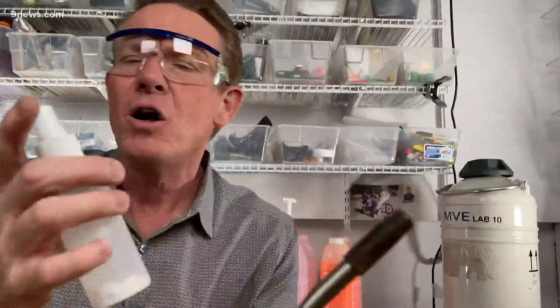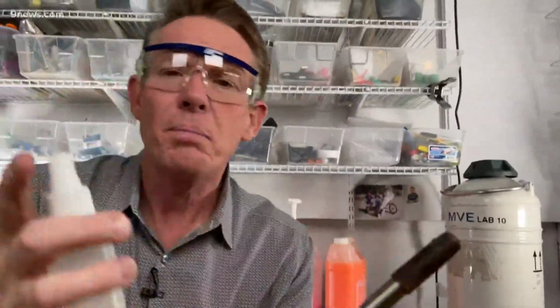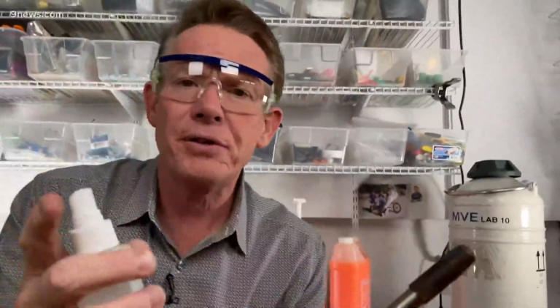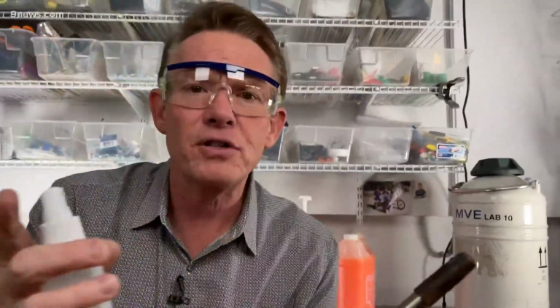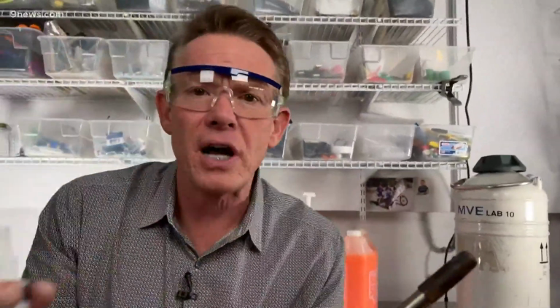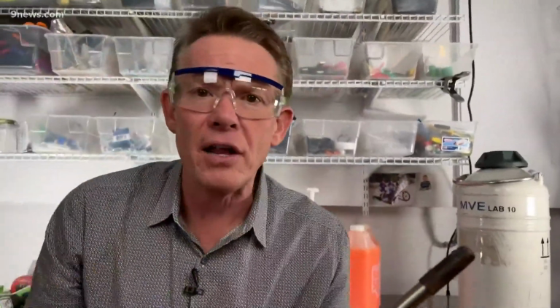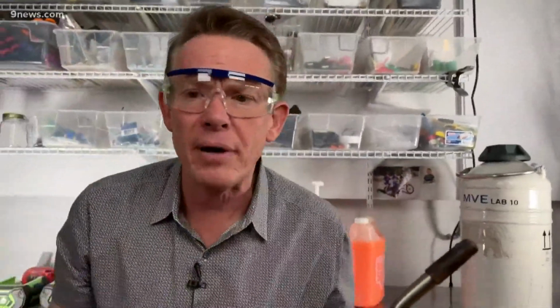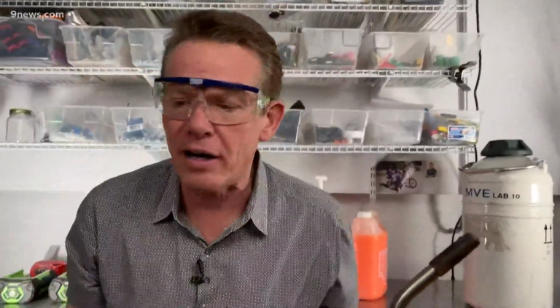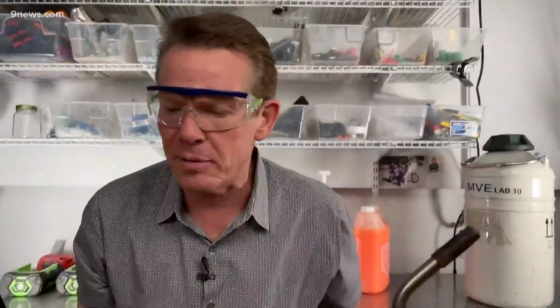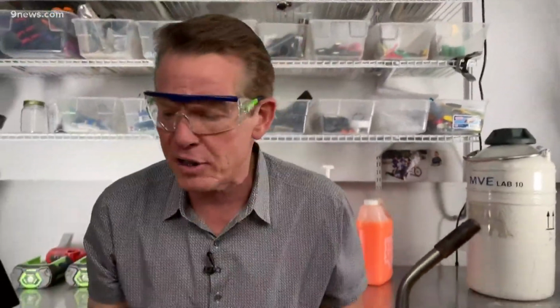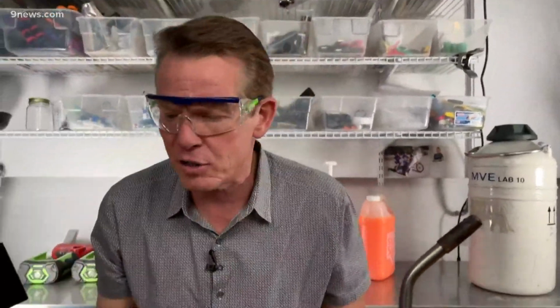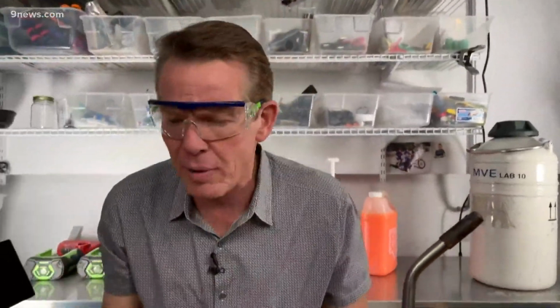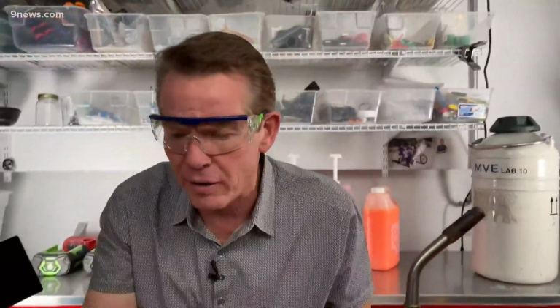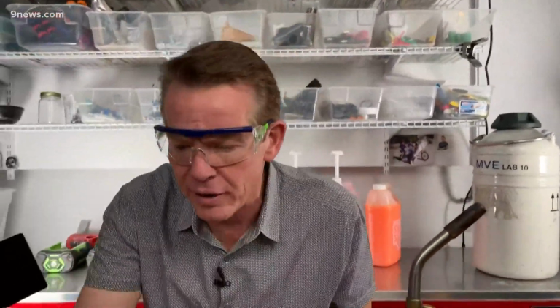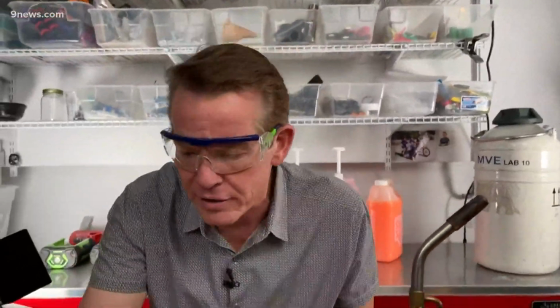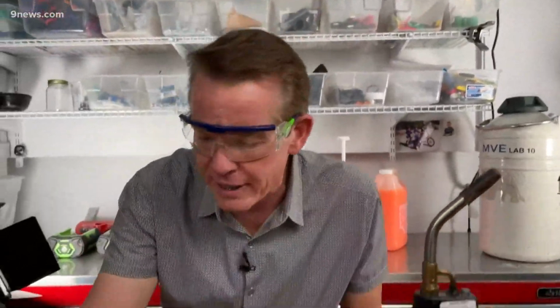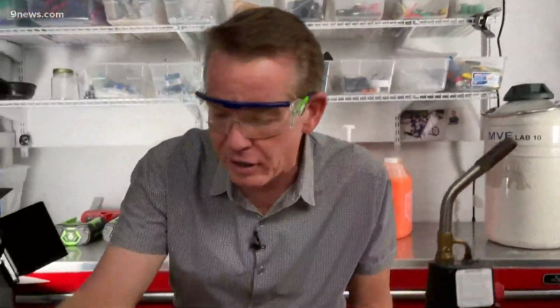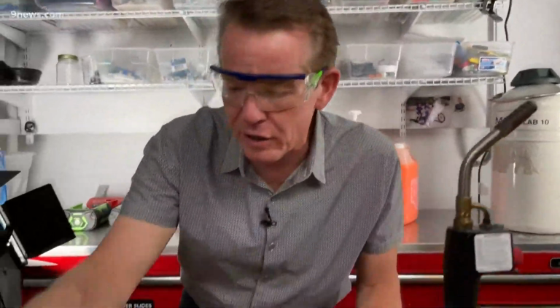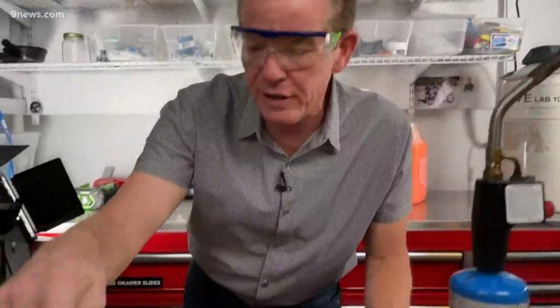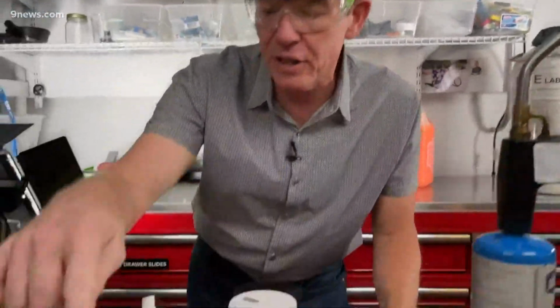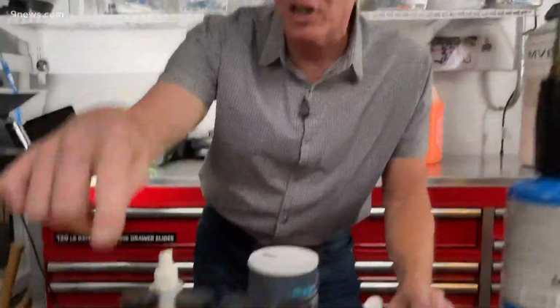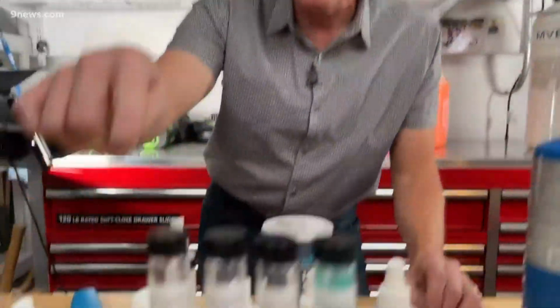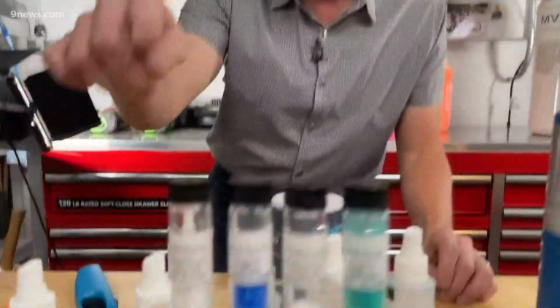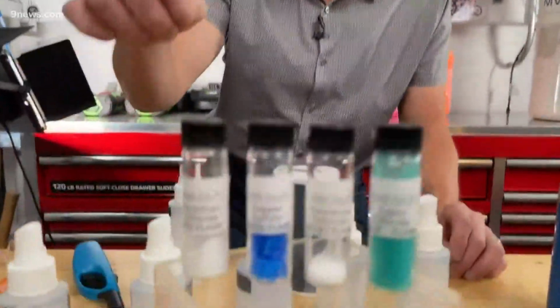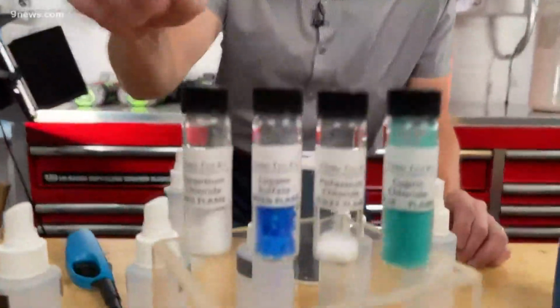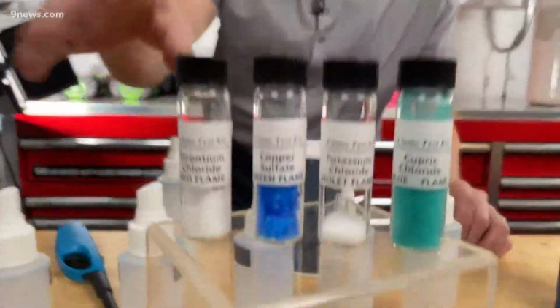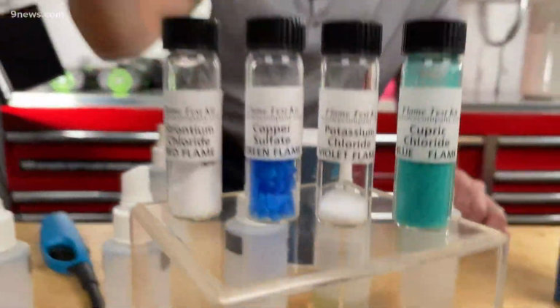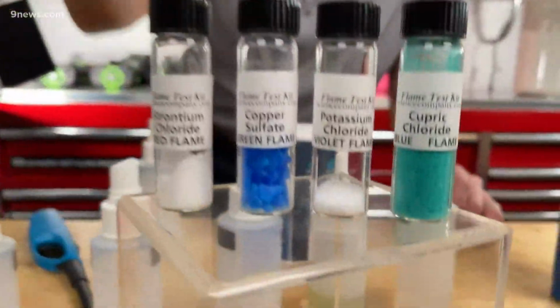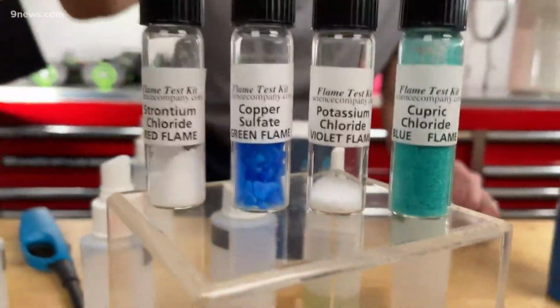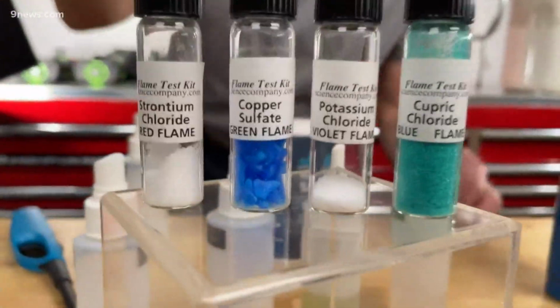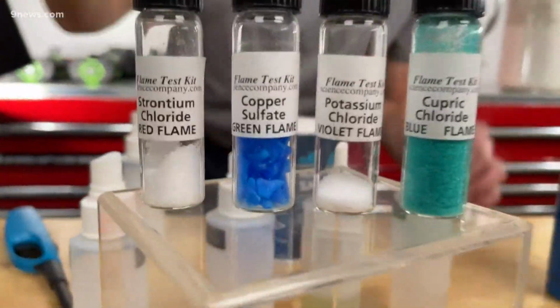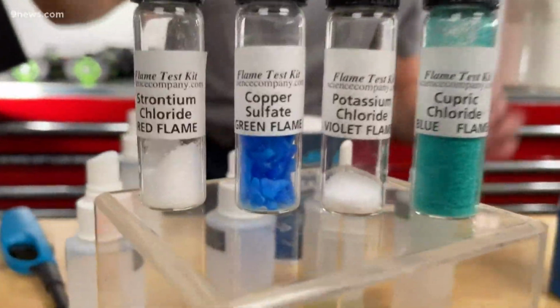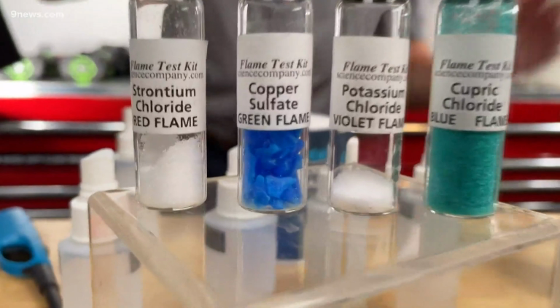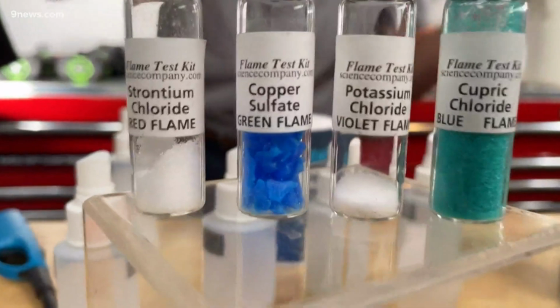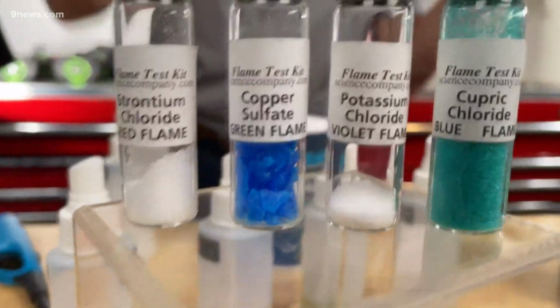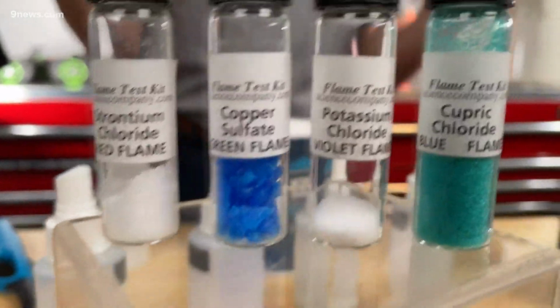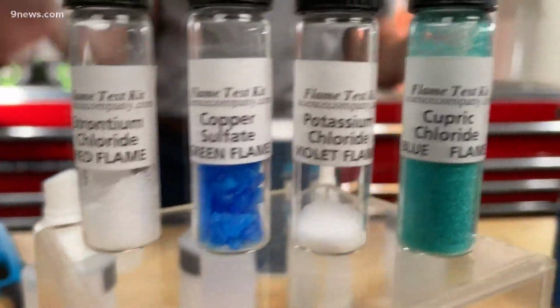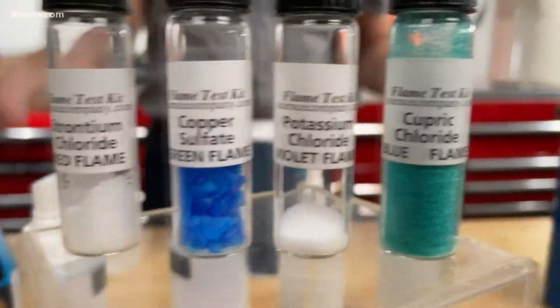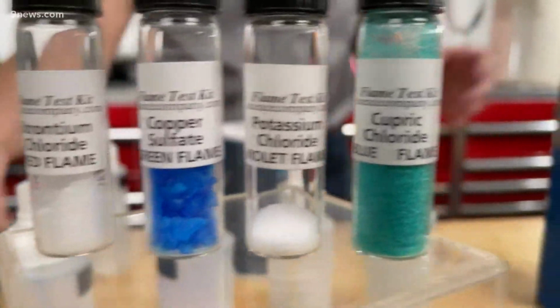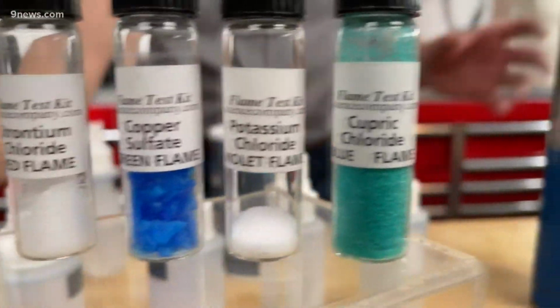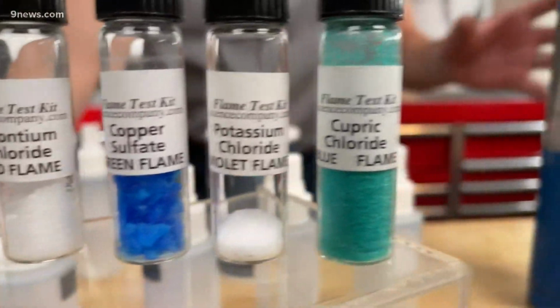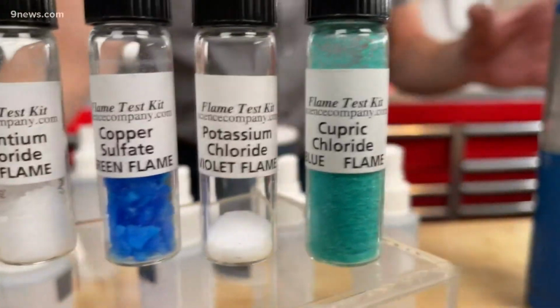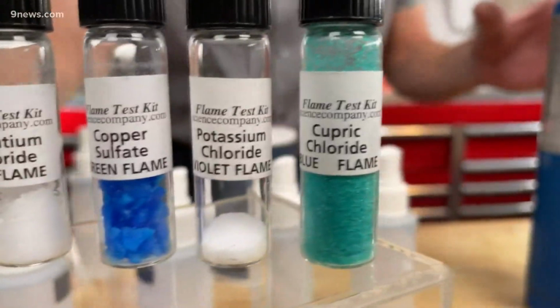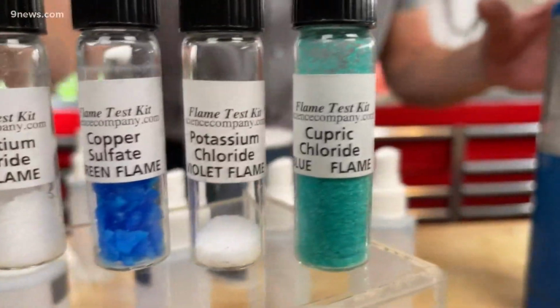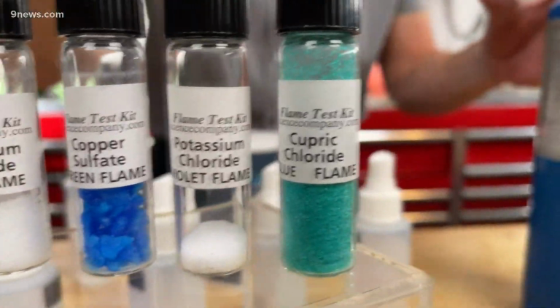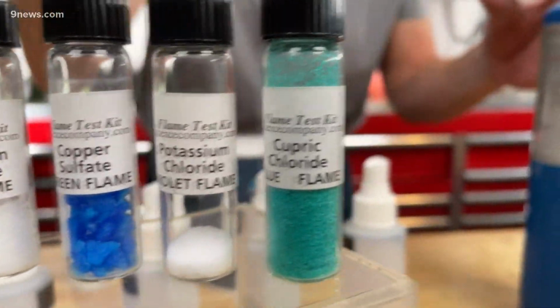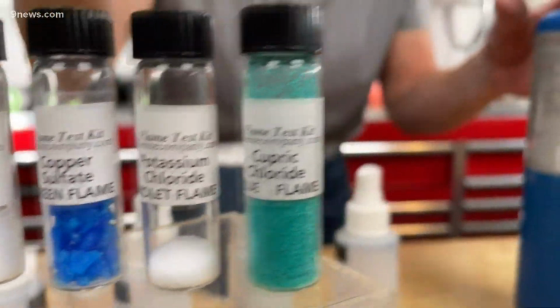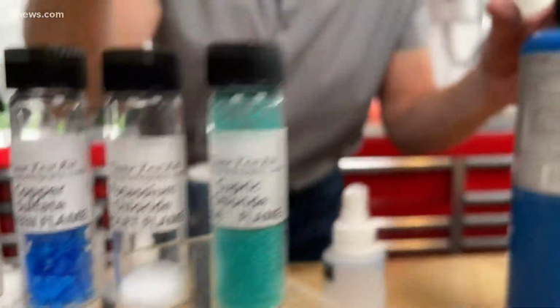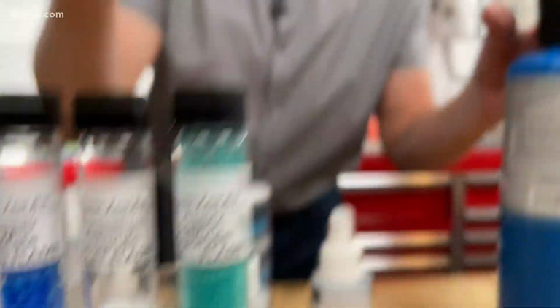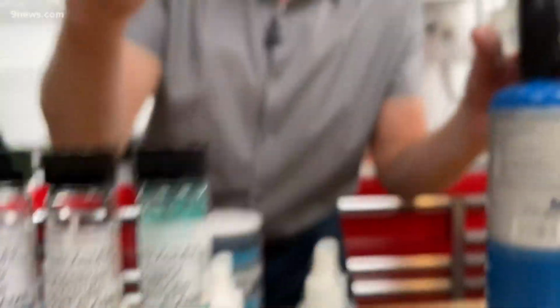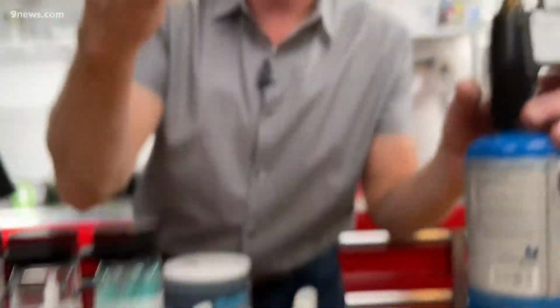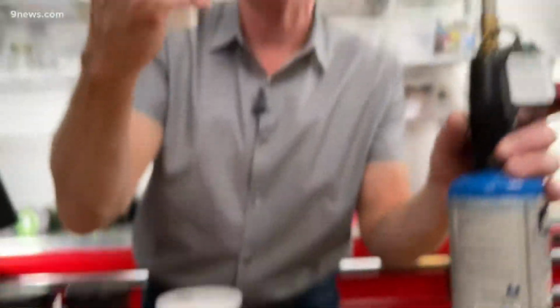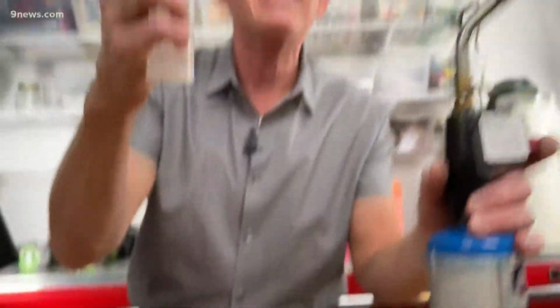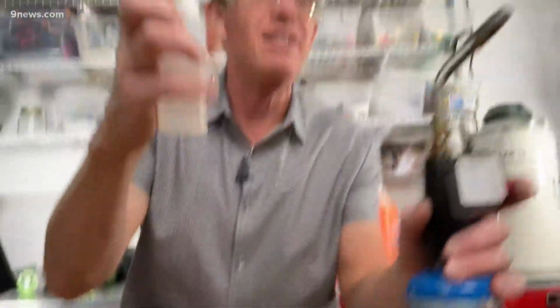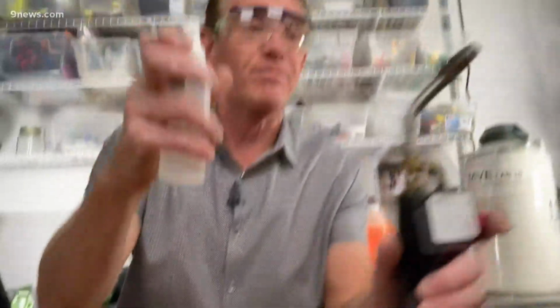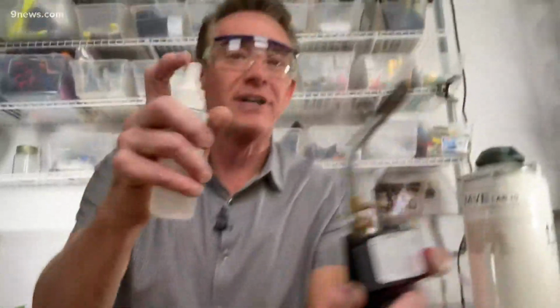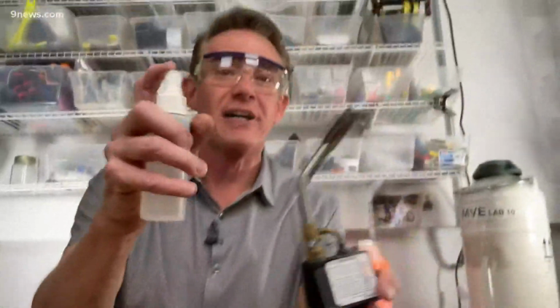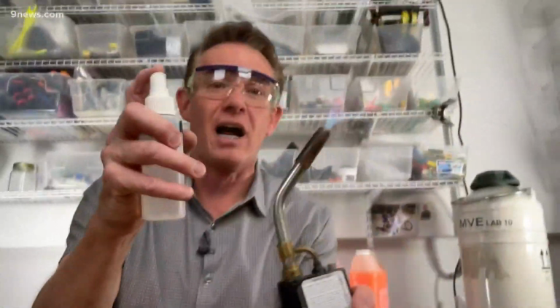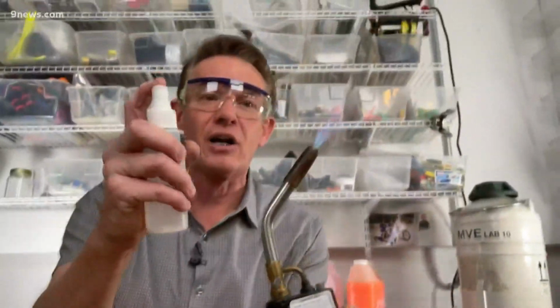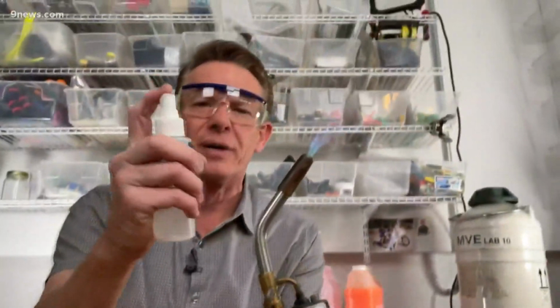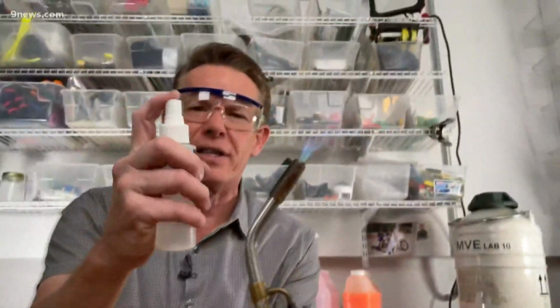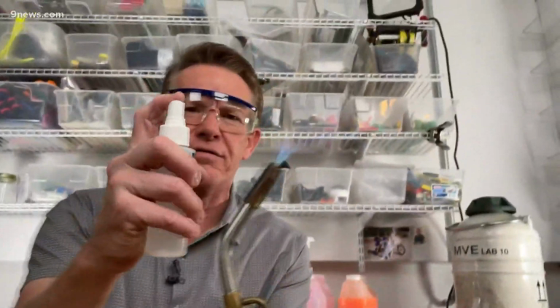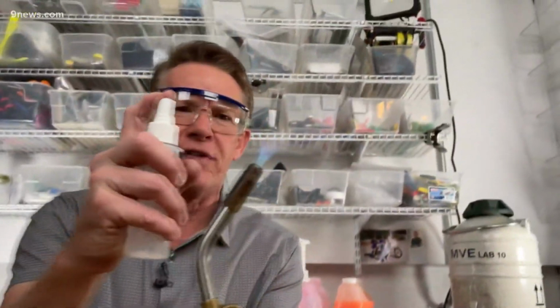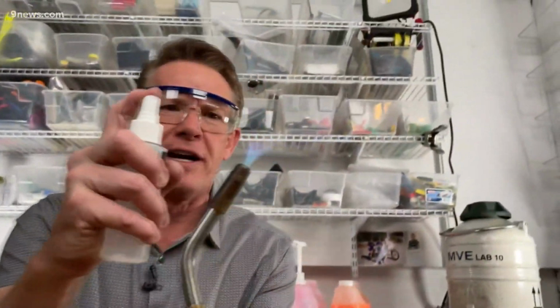But there's other elements as well. Take a look at this. There's strontium, copper, potassium. They all produce a different color in the flame.